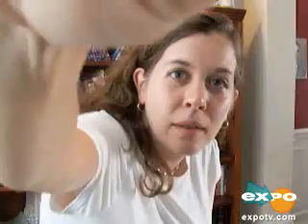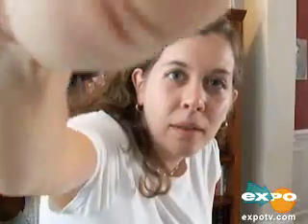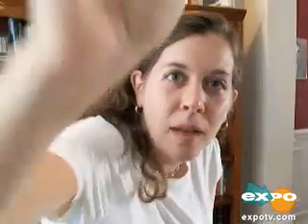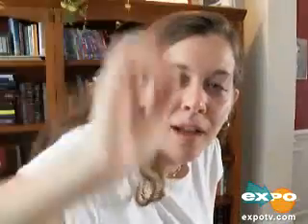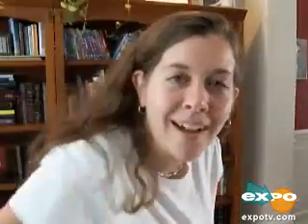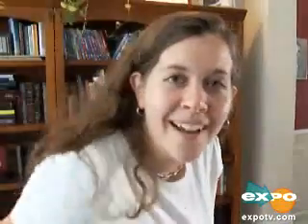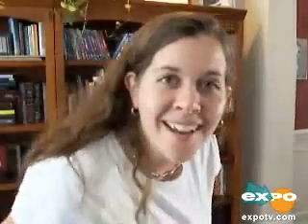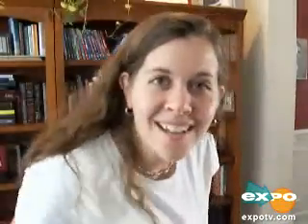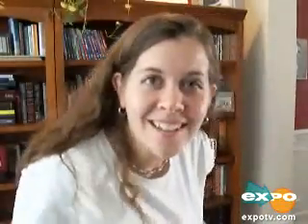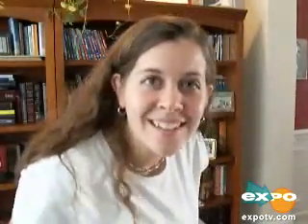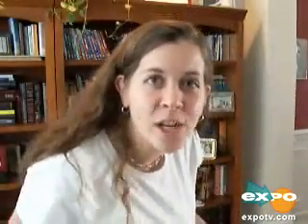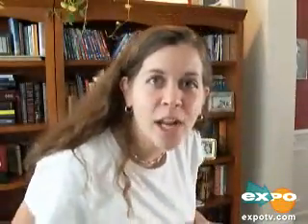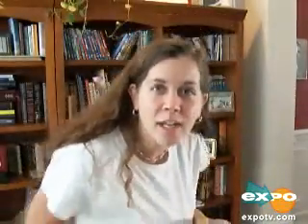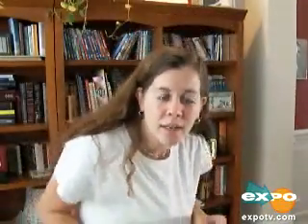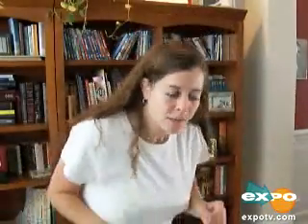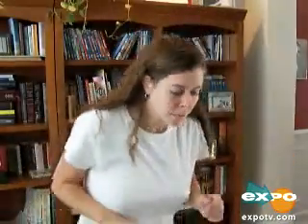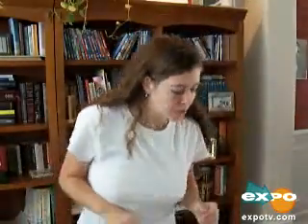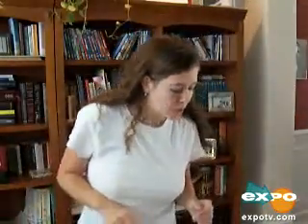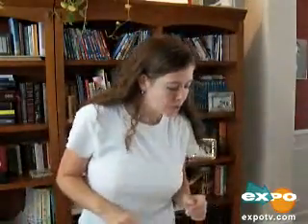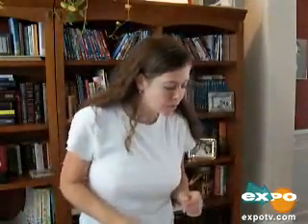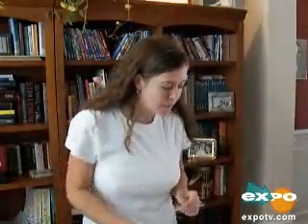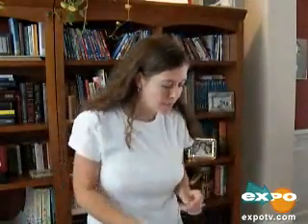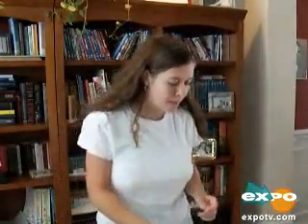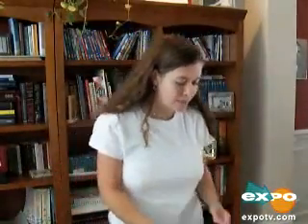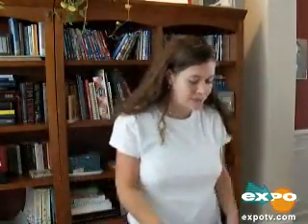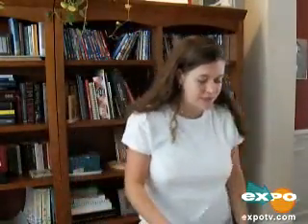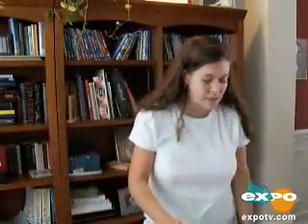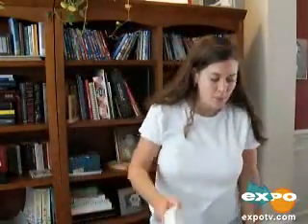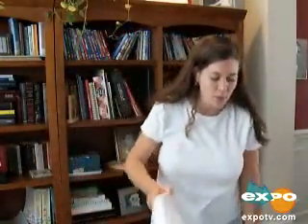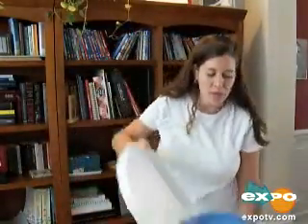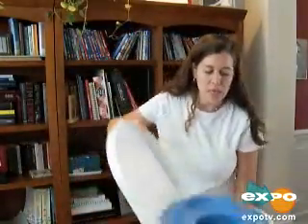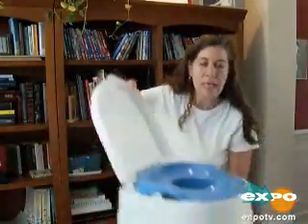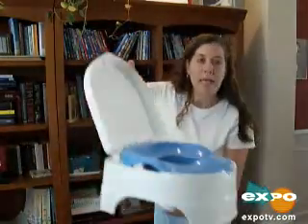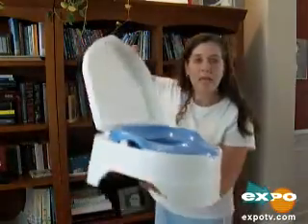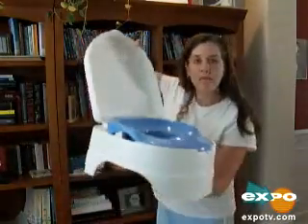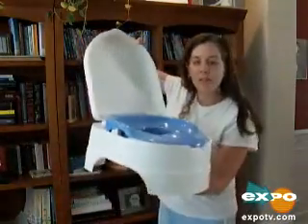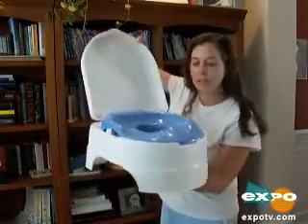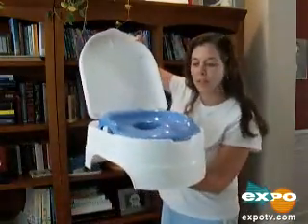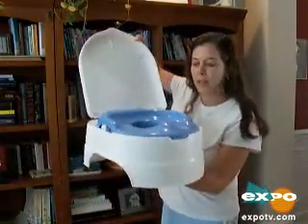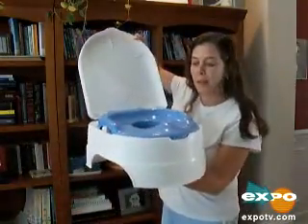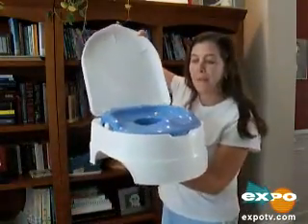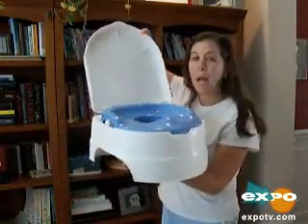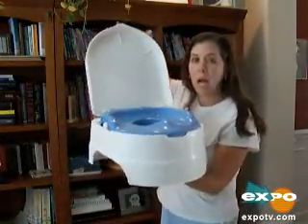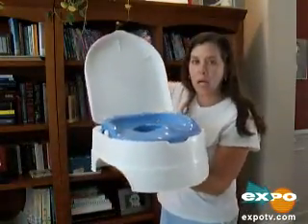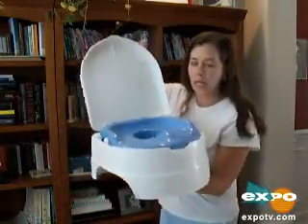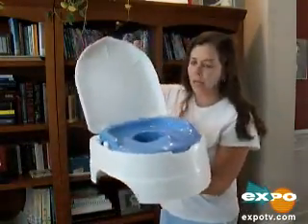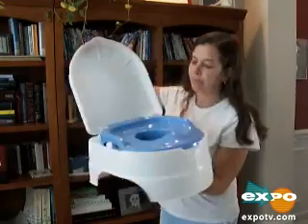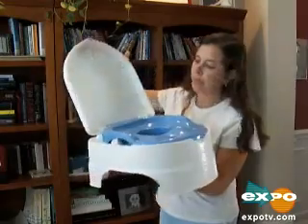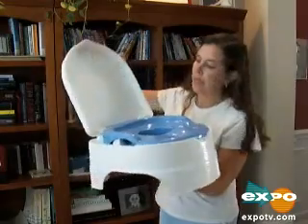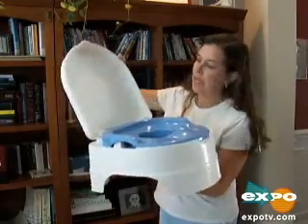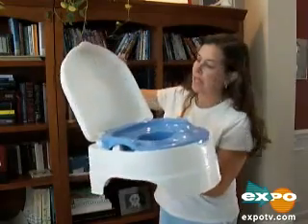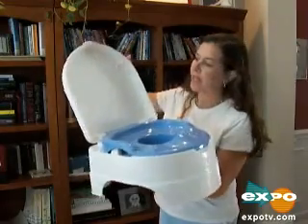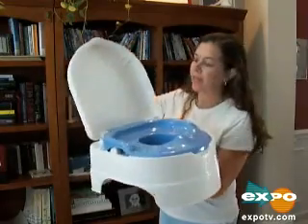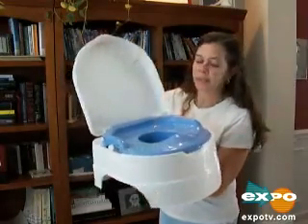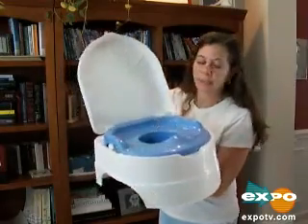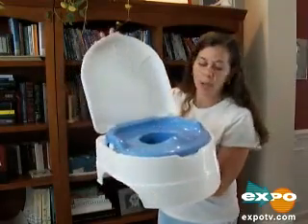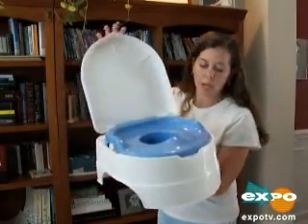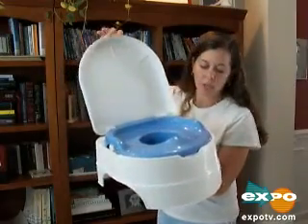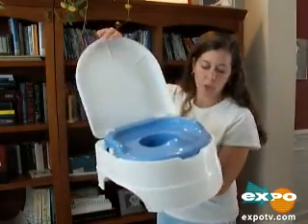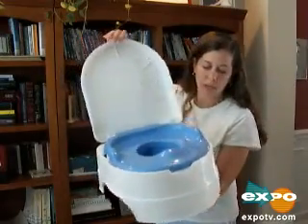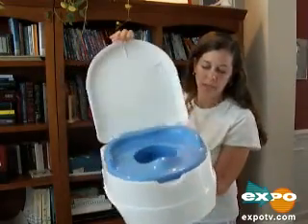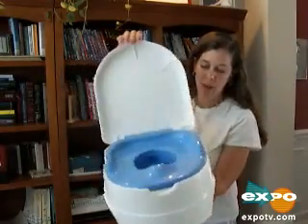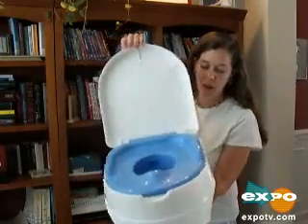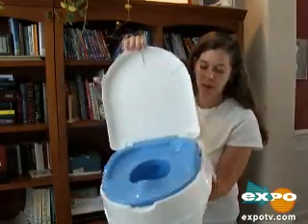Hi, Shannon here. I'm going to talk to you a minute about the Summer Infant Potty. This is the potty training potty.